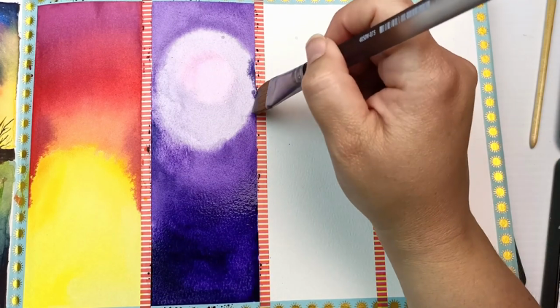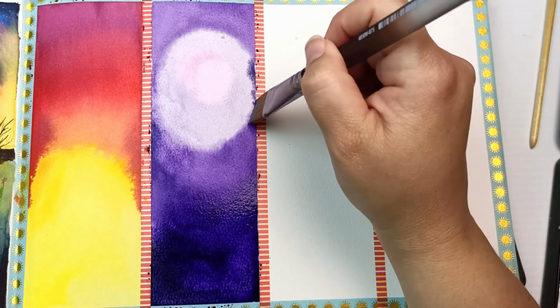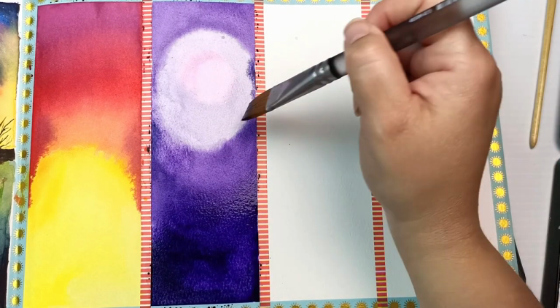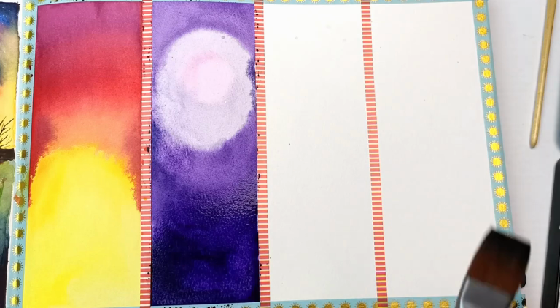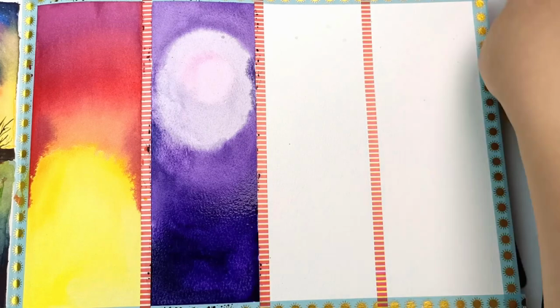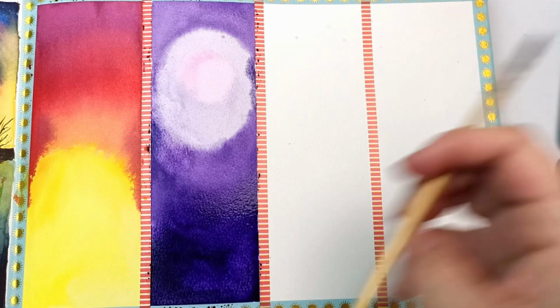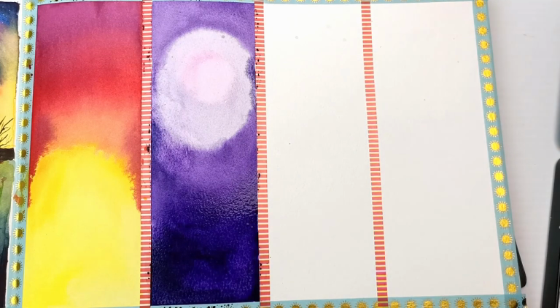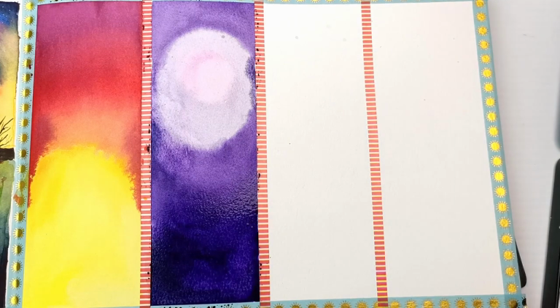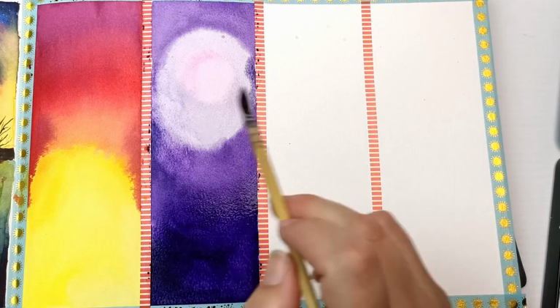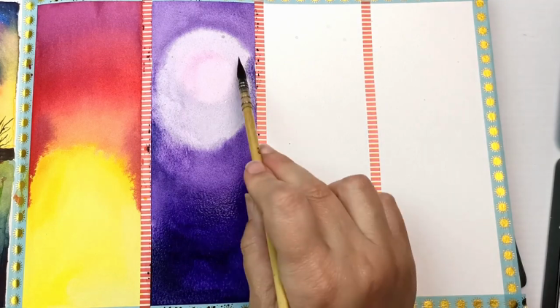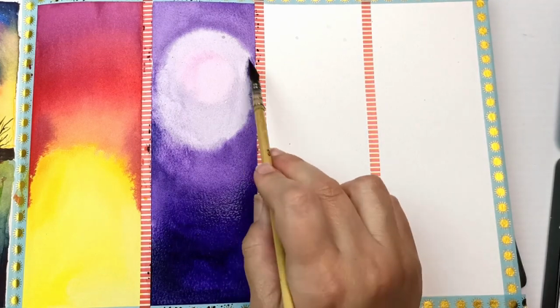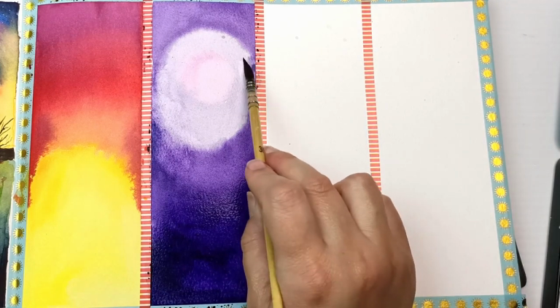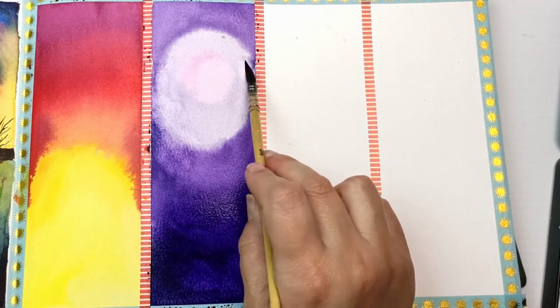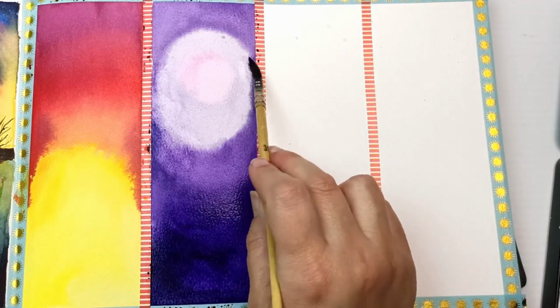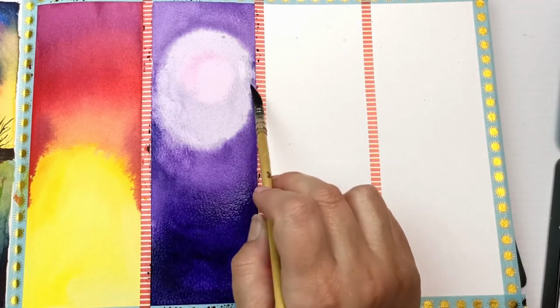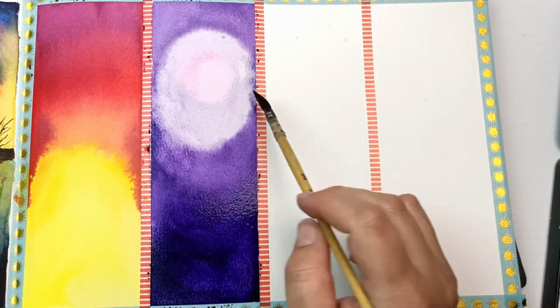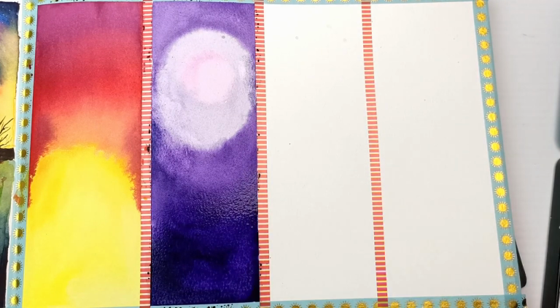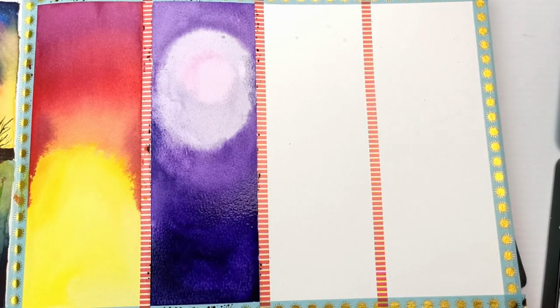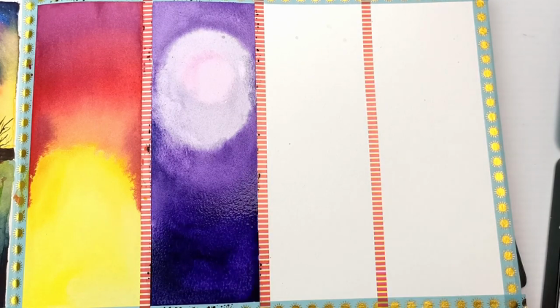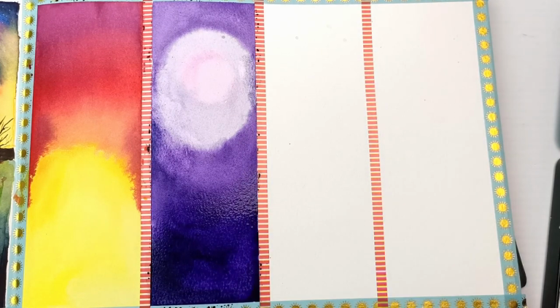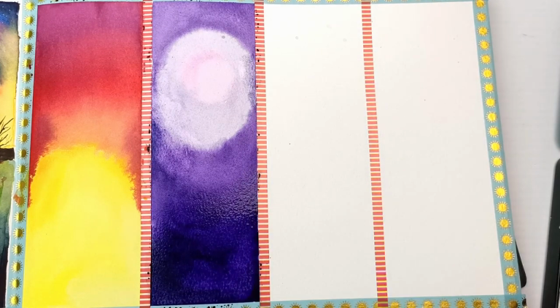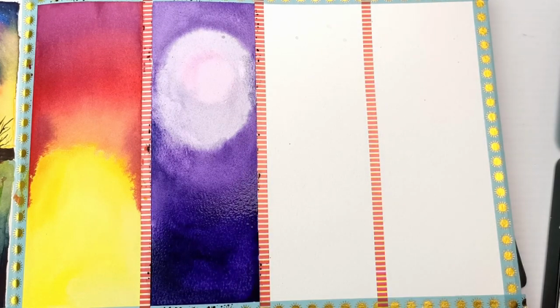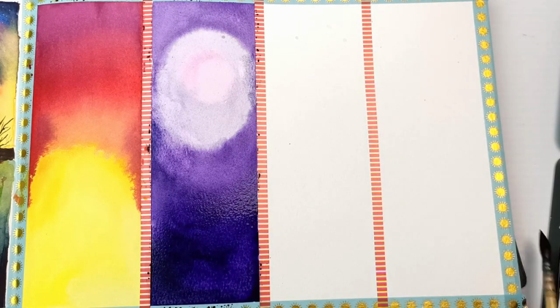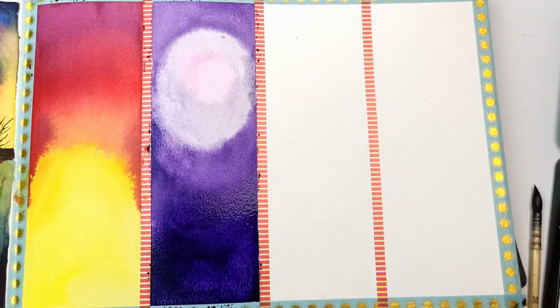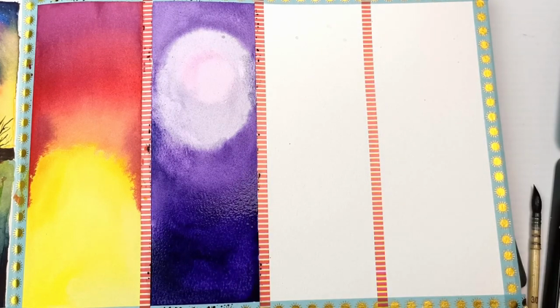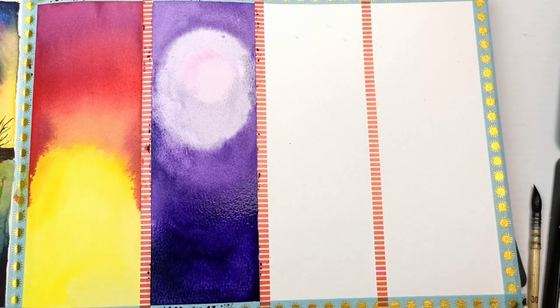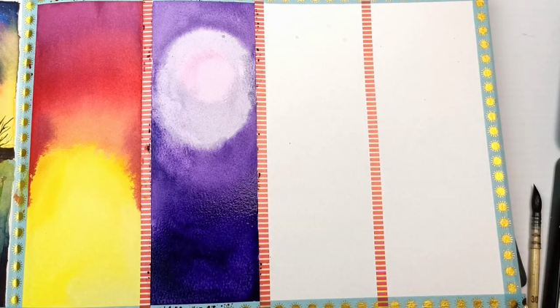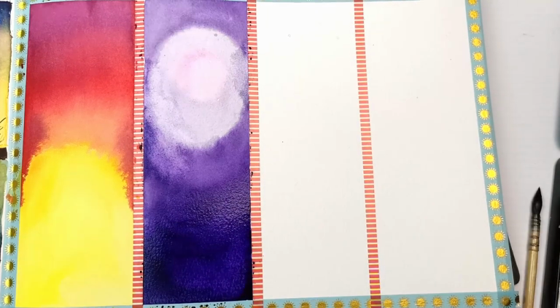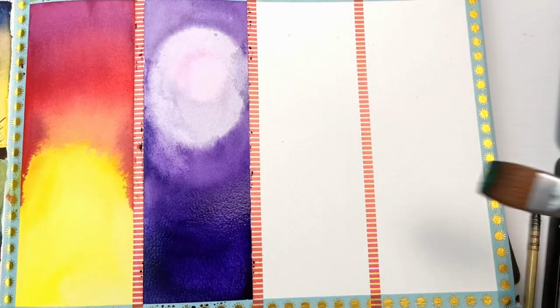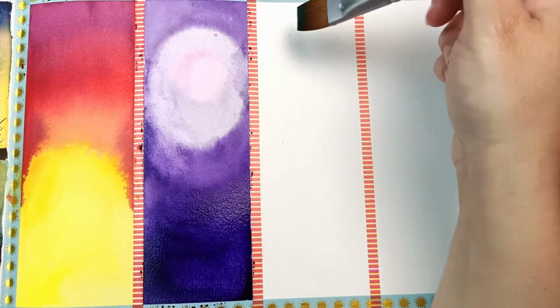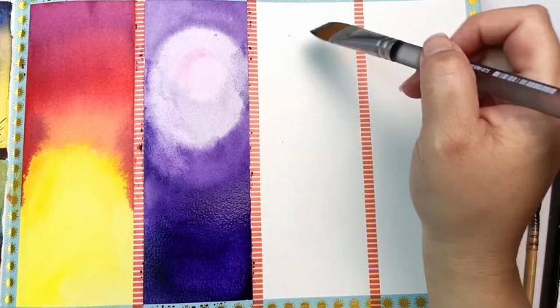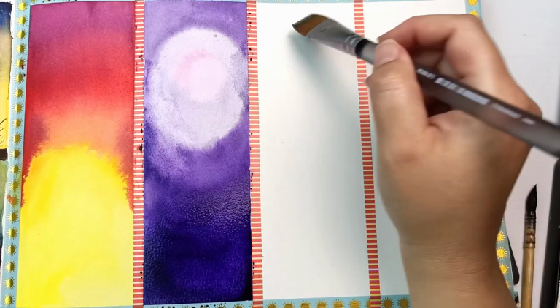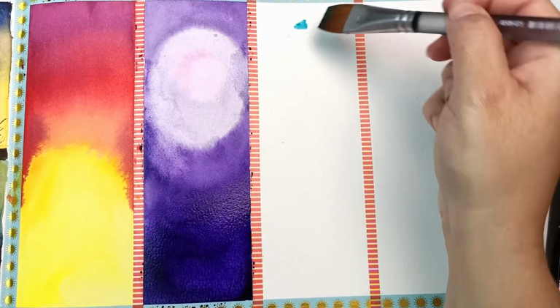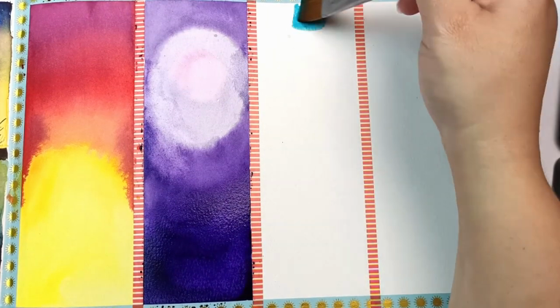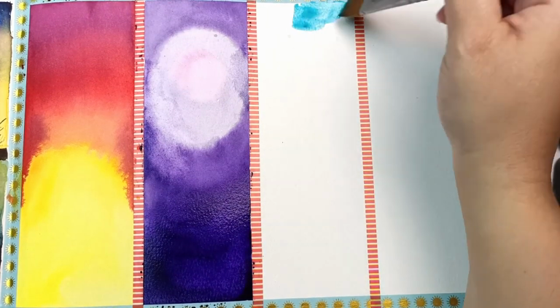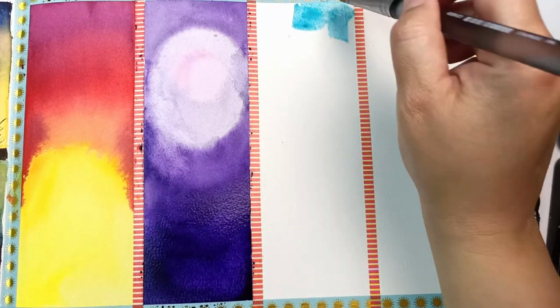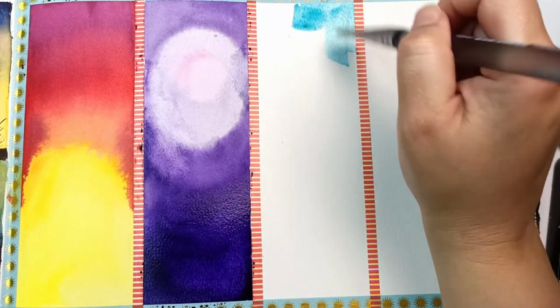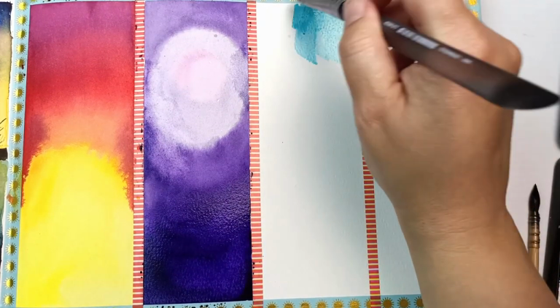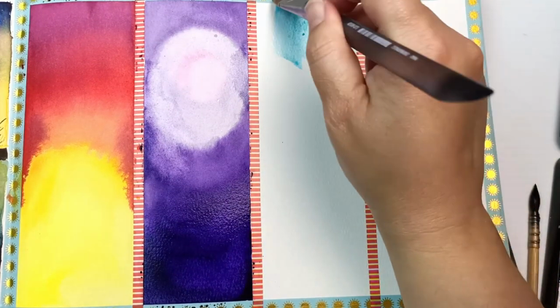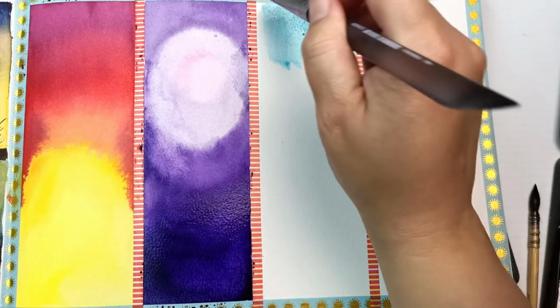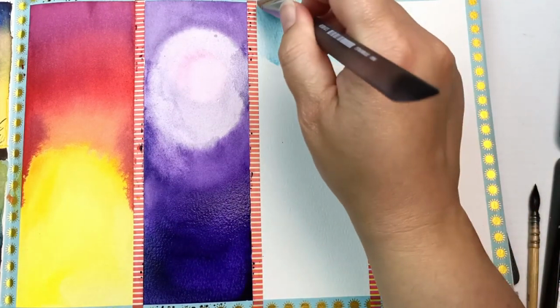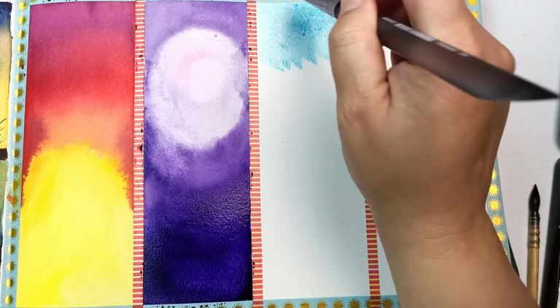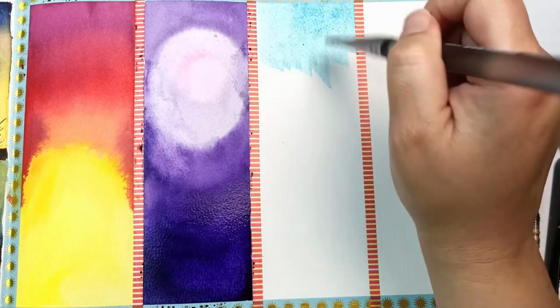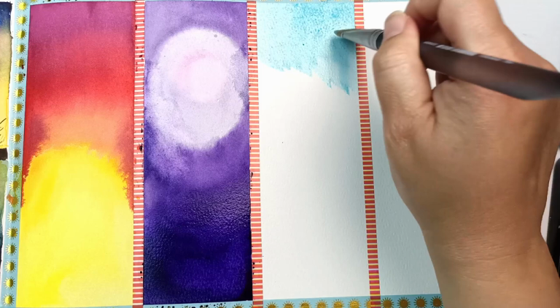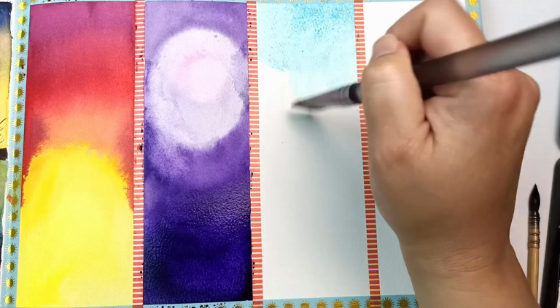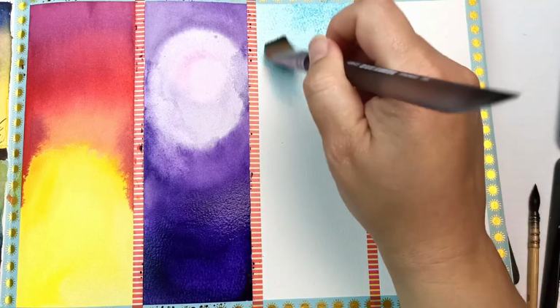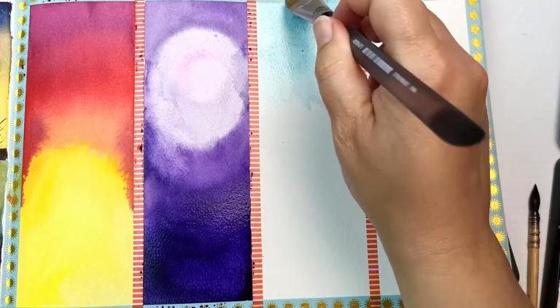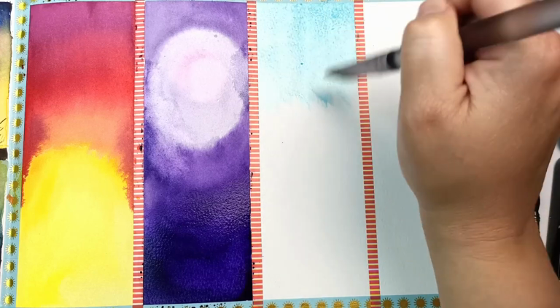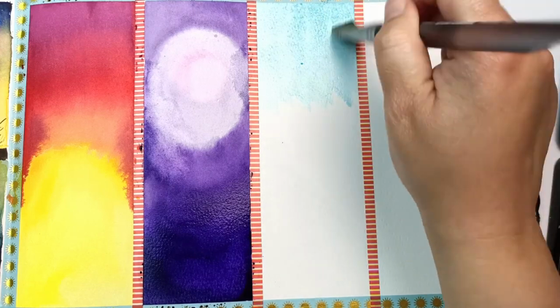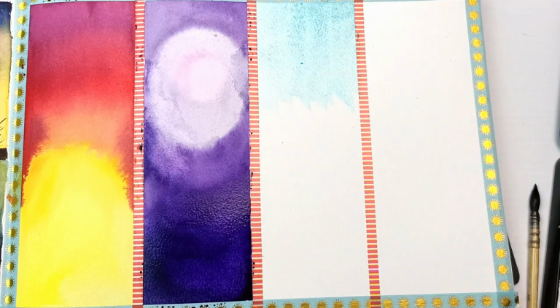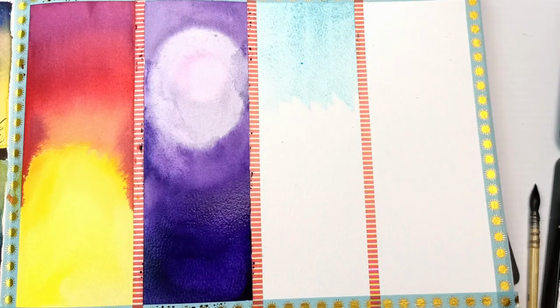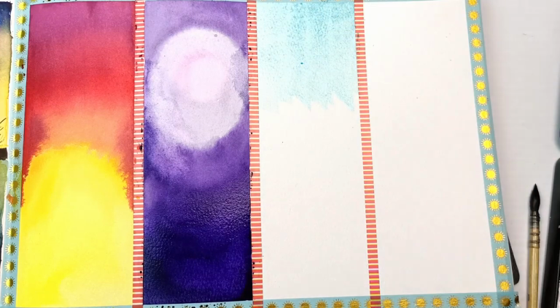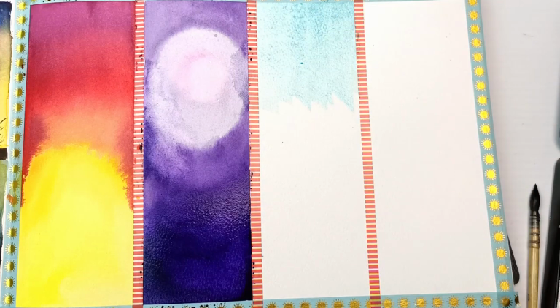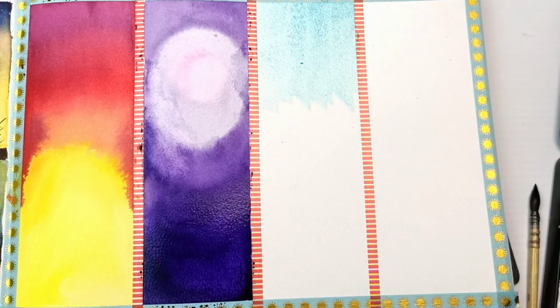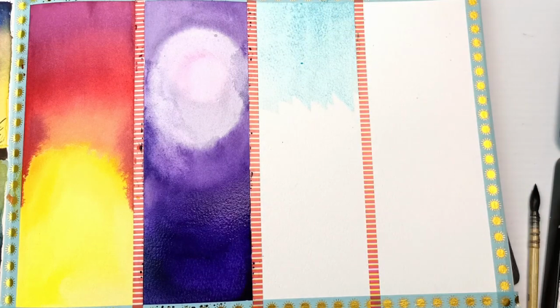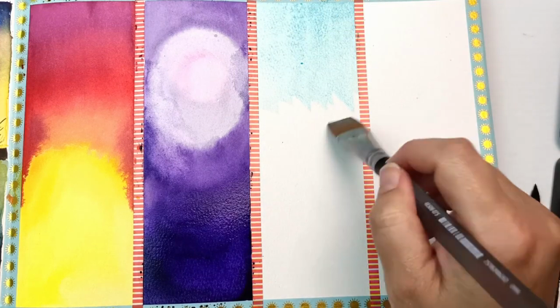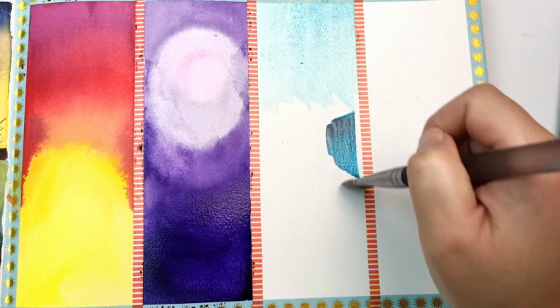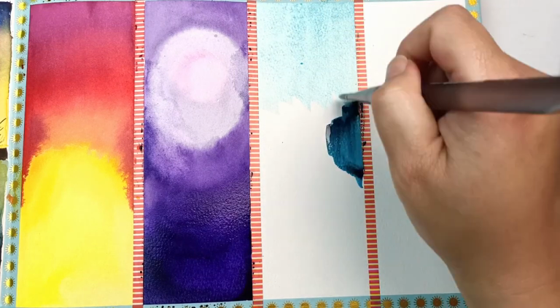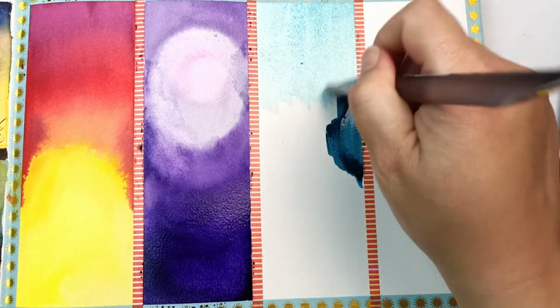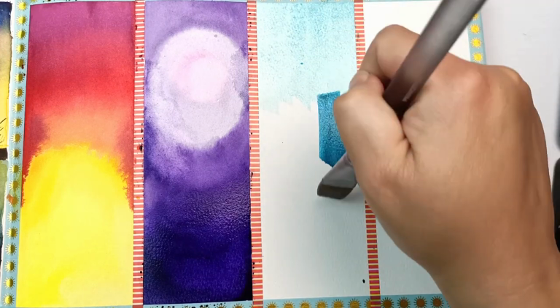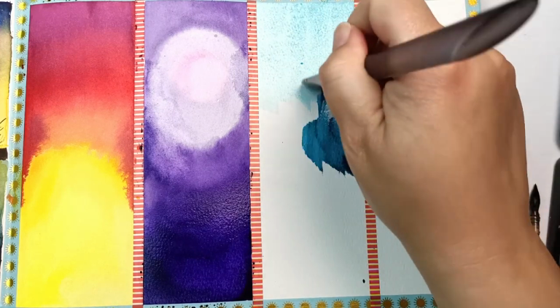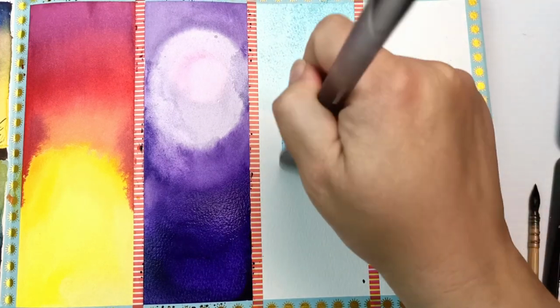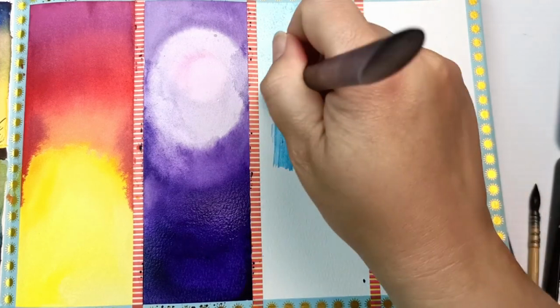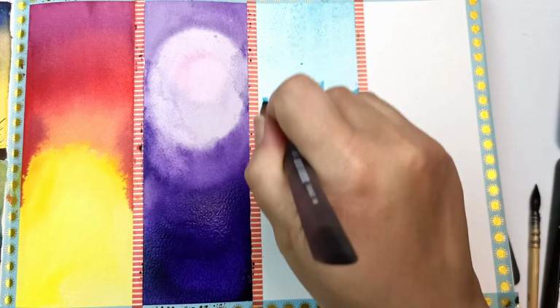The great thing about these paintings is that you don't really need to be that precise. Just let the paint flow and it will create some interesting effects.